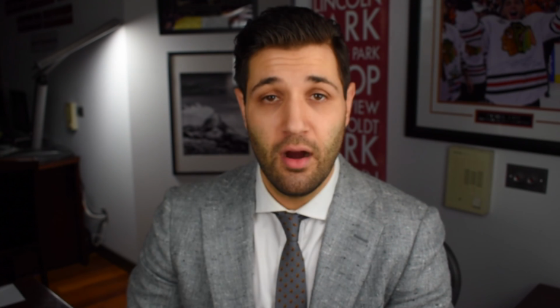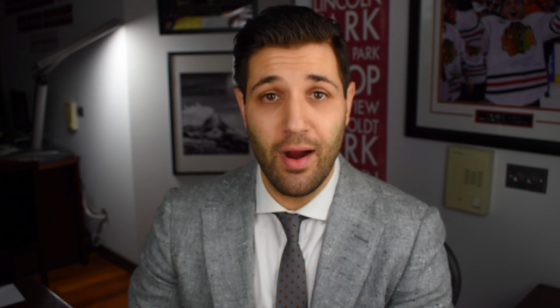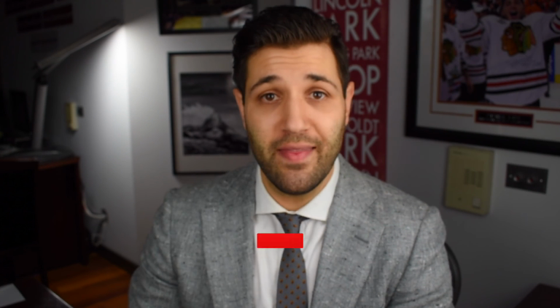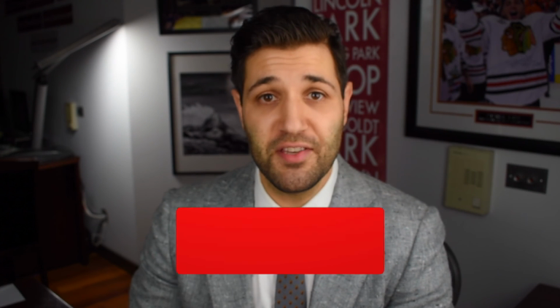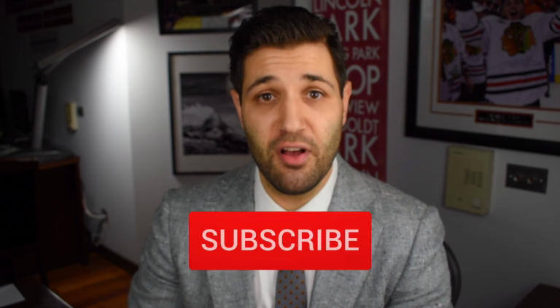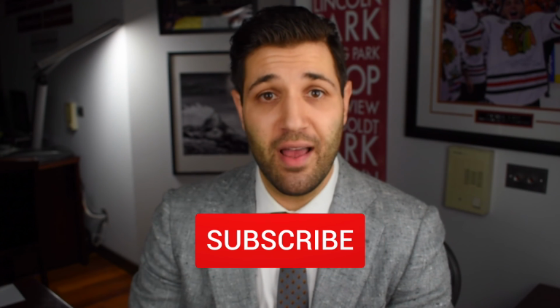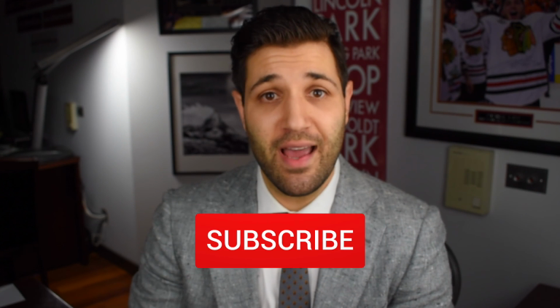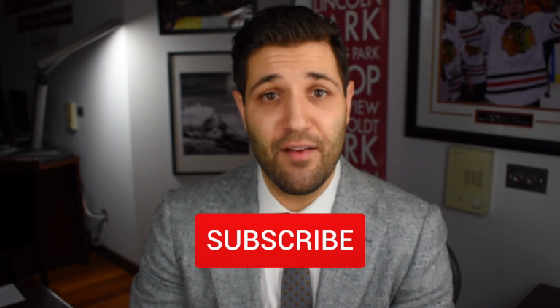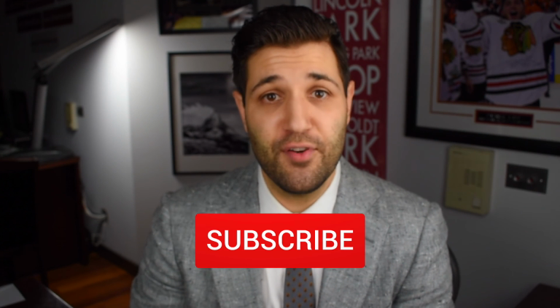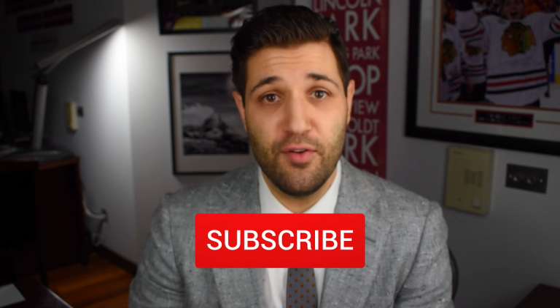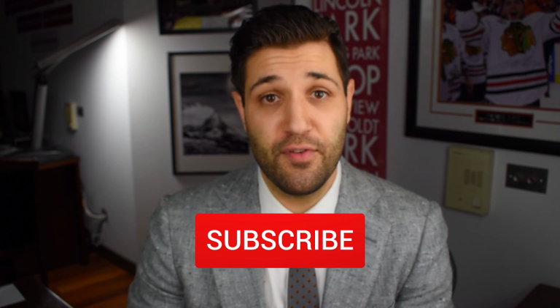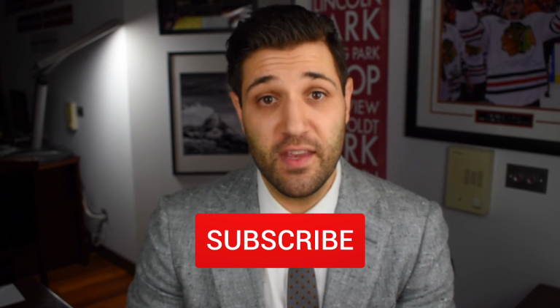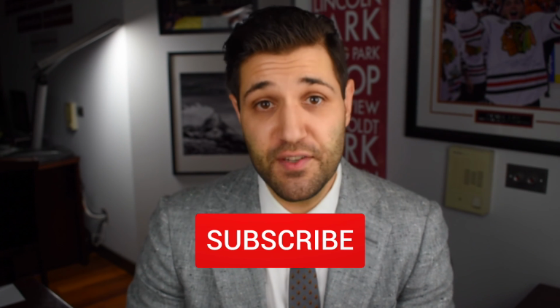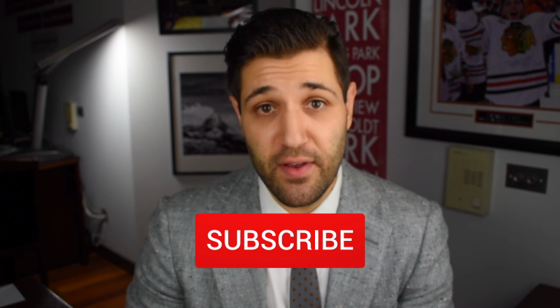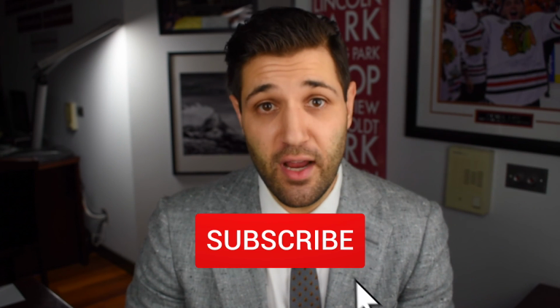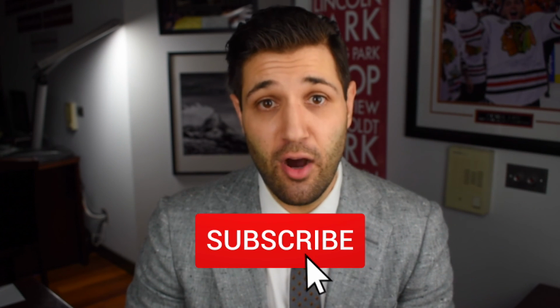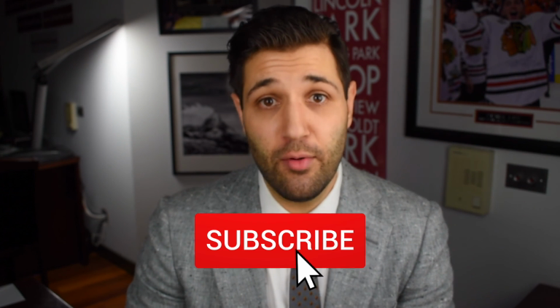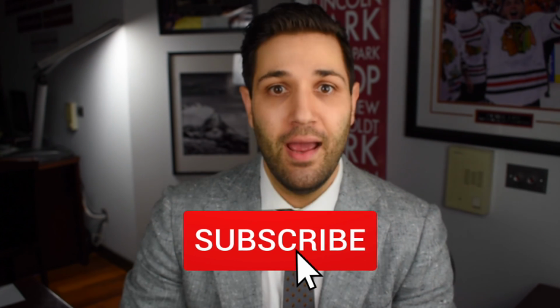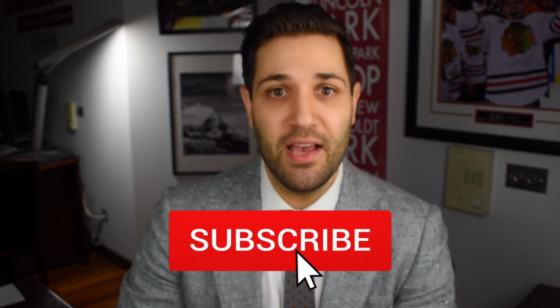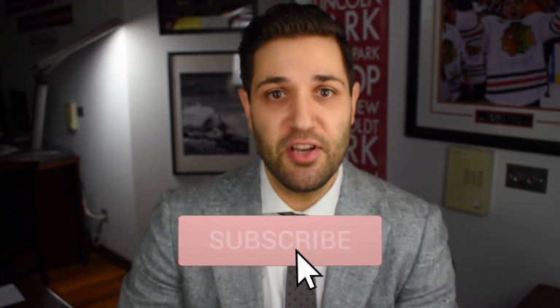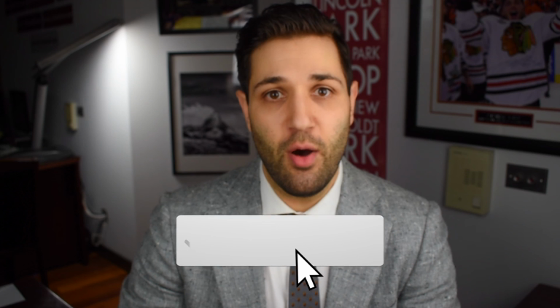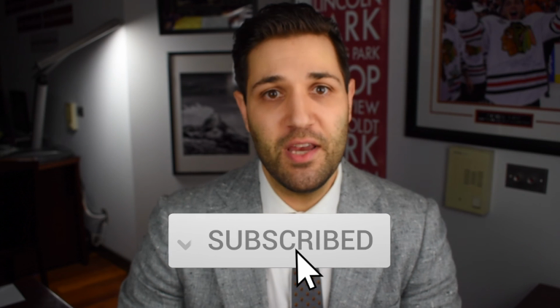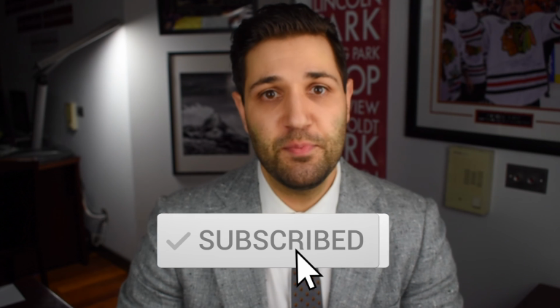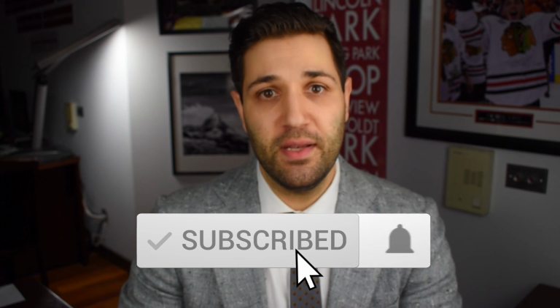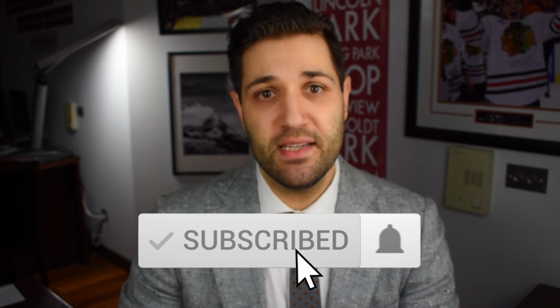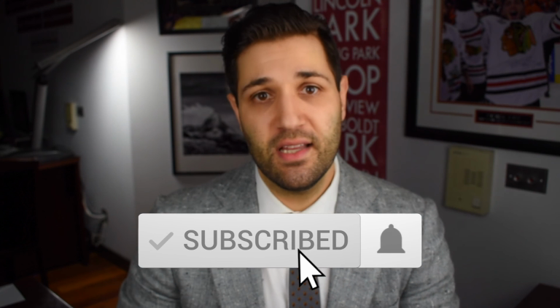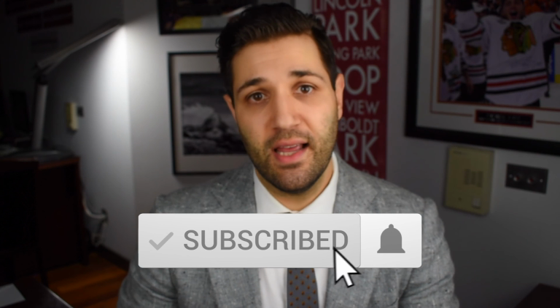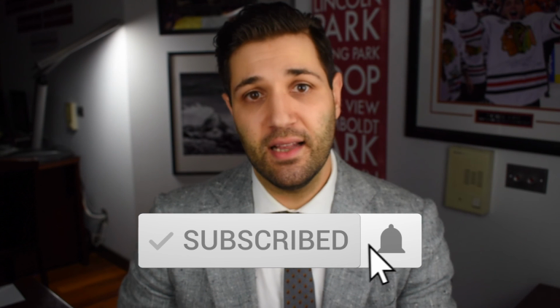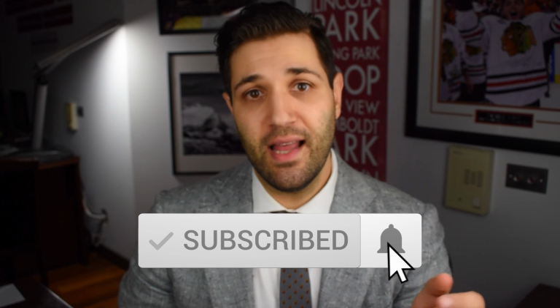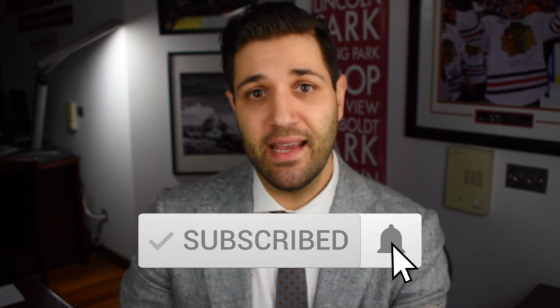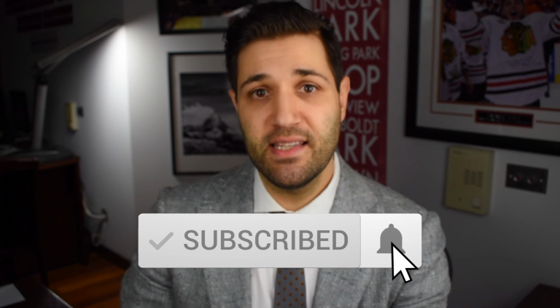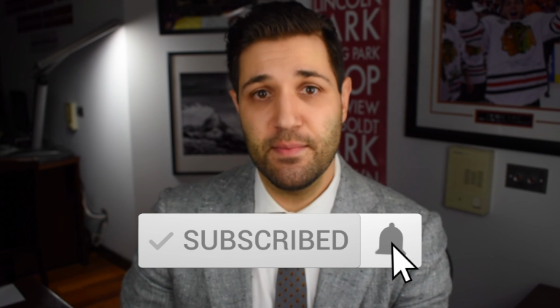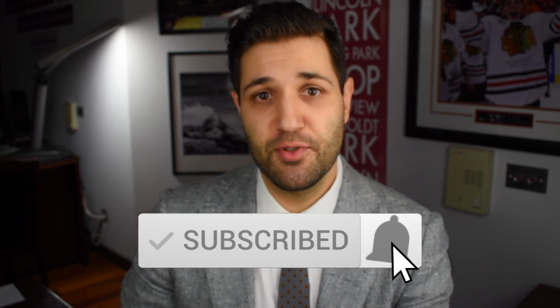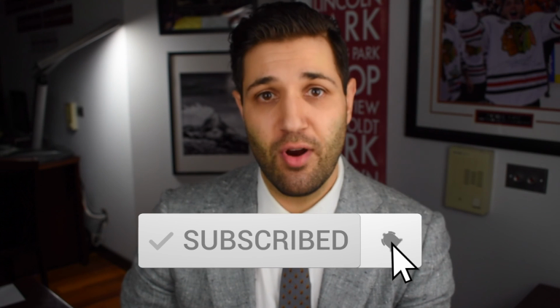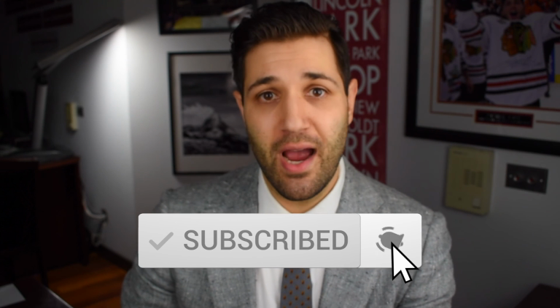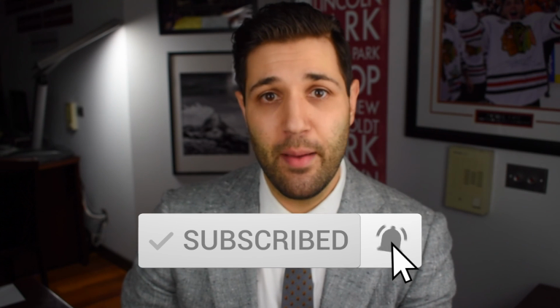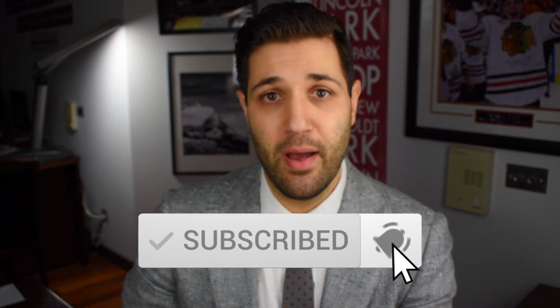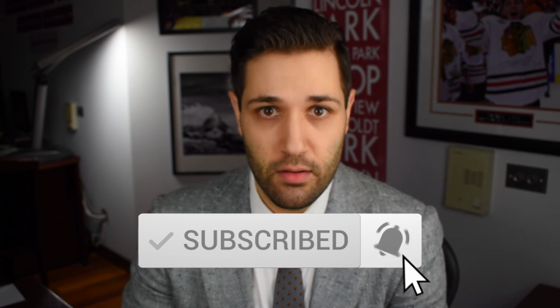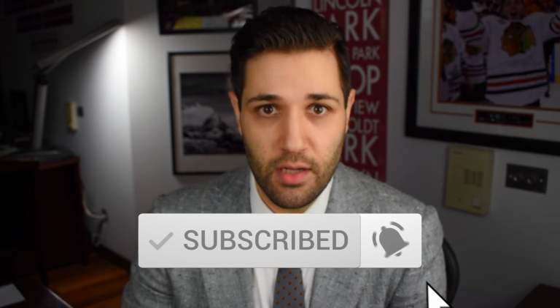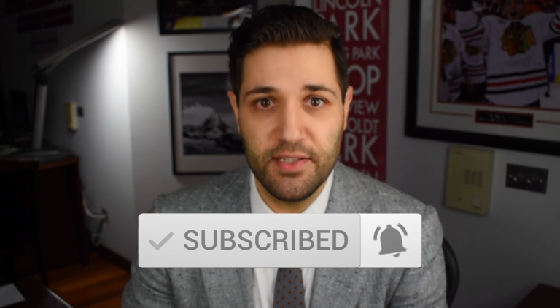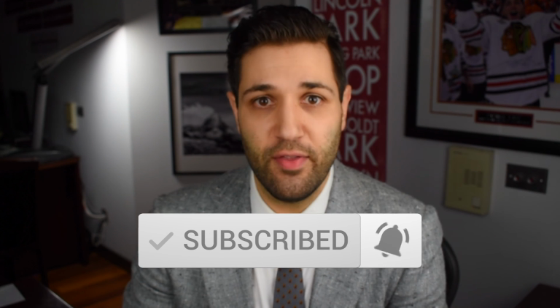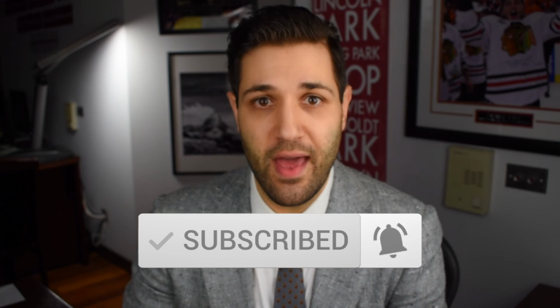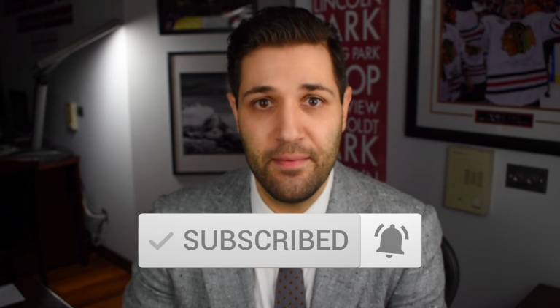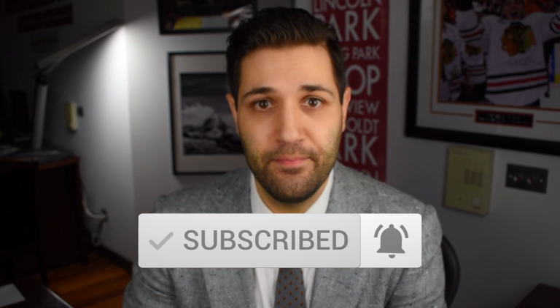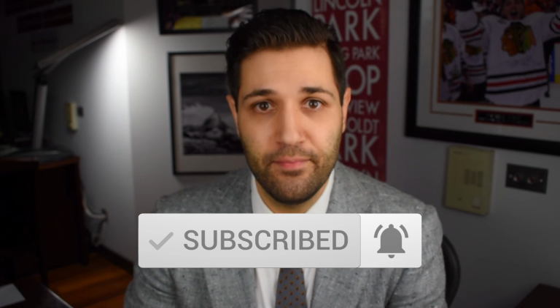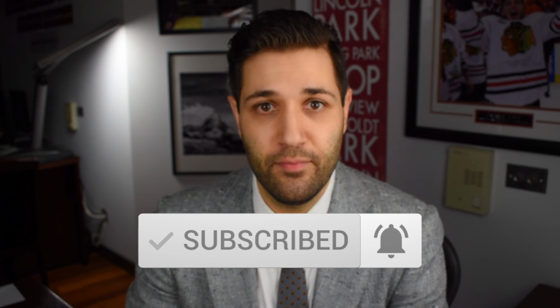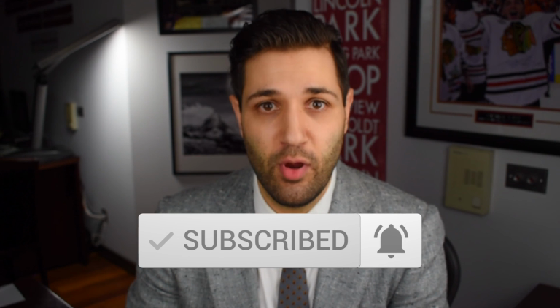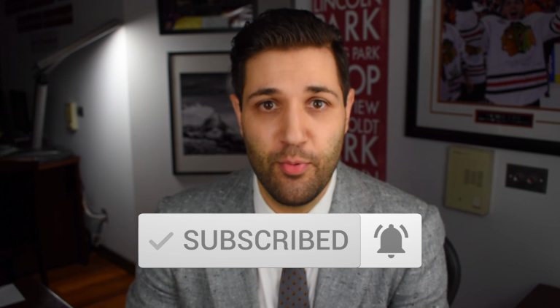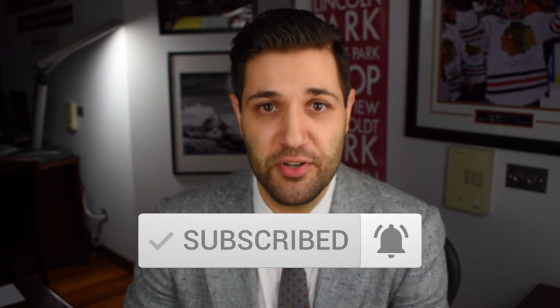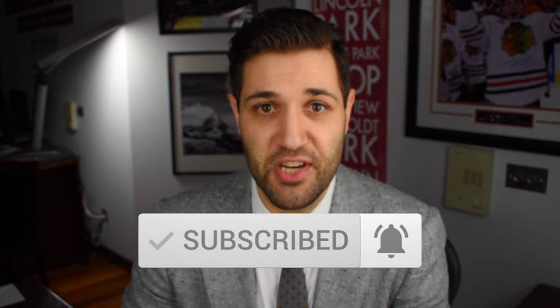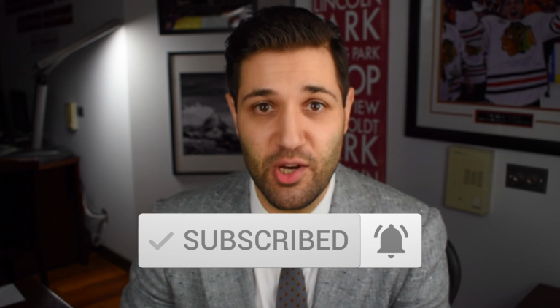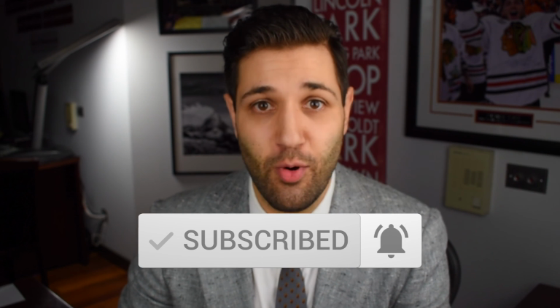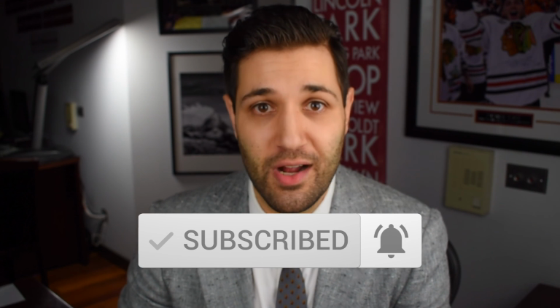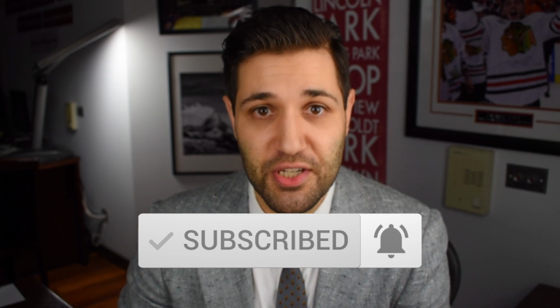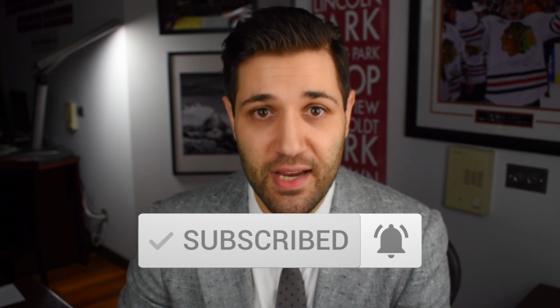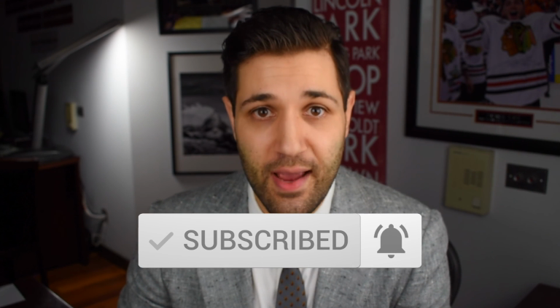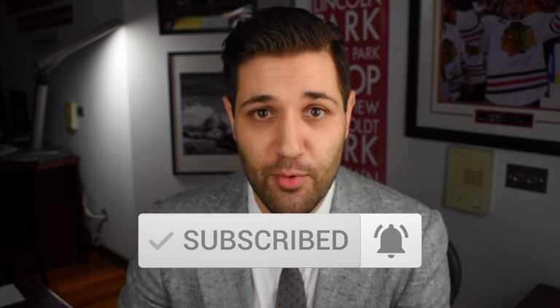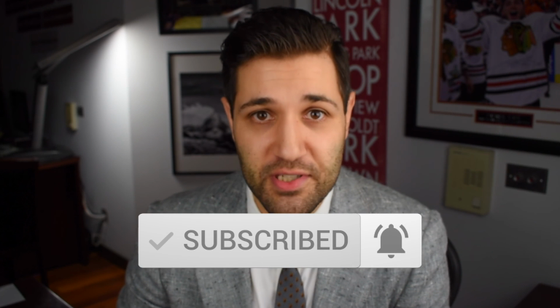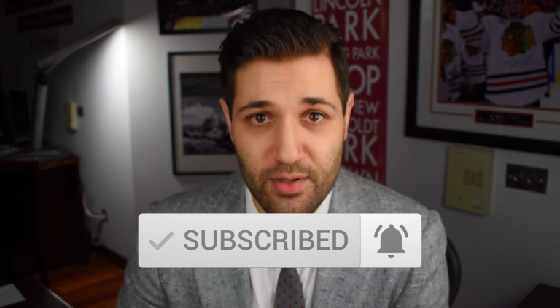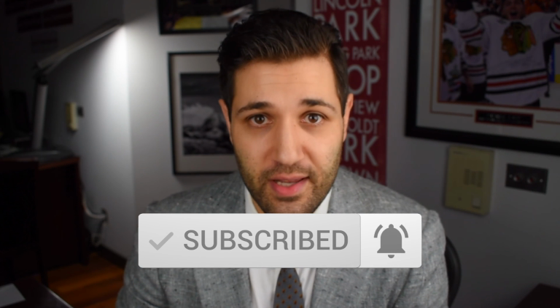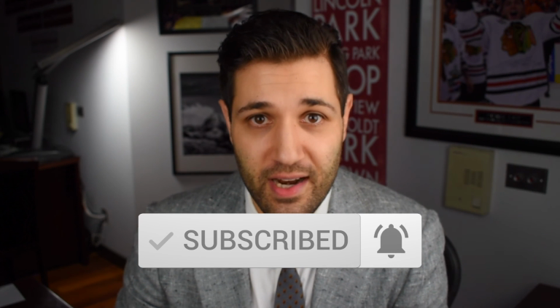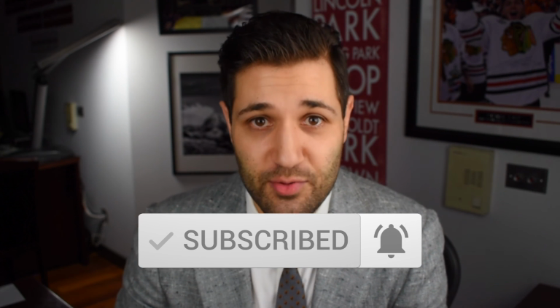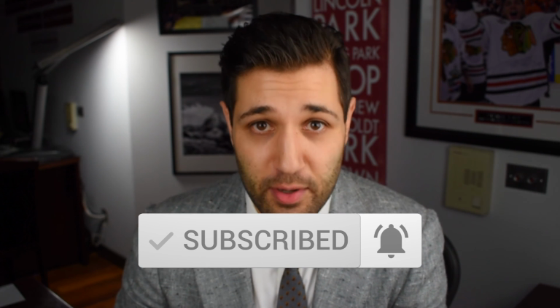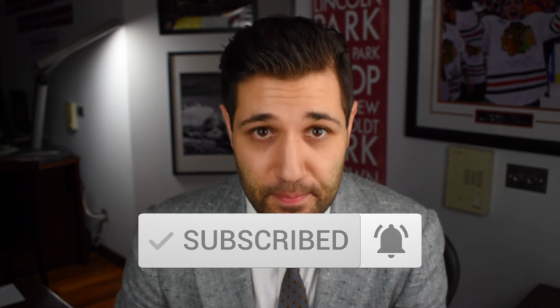All right, that's all I got for you for this video. As always, please click like and subscribe. Until then, we appreciate you watching and we'll see you on the next one.